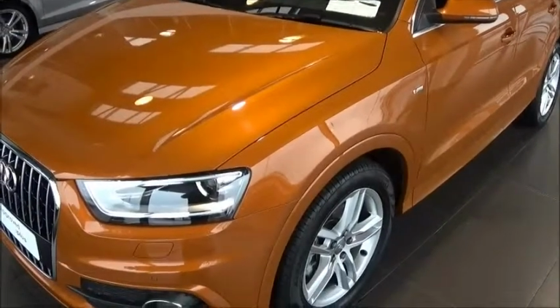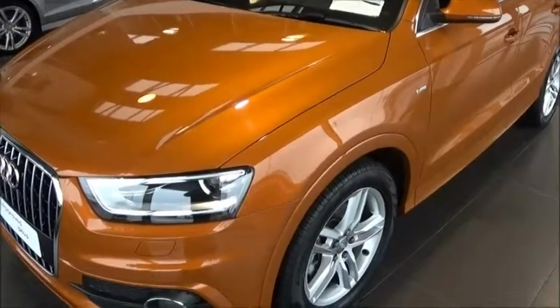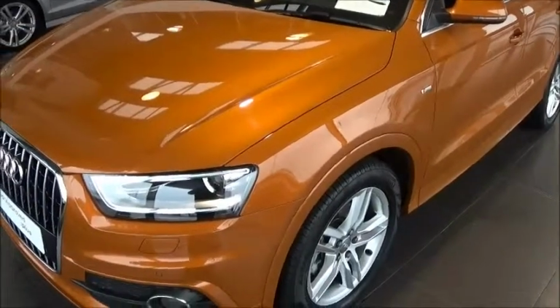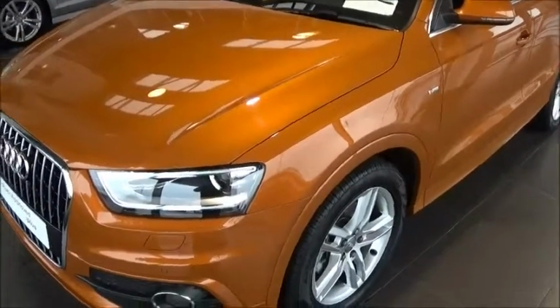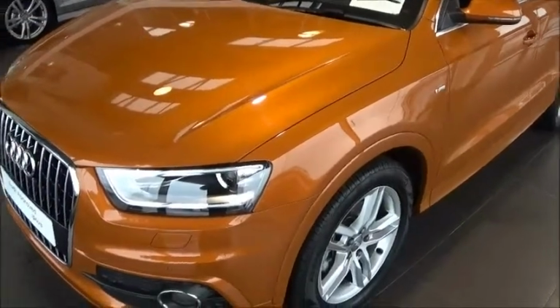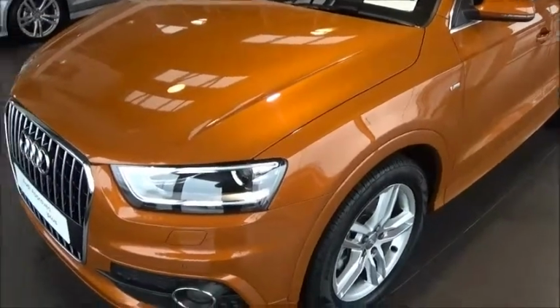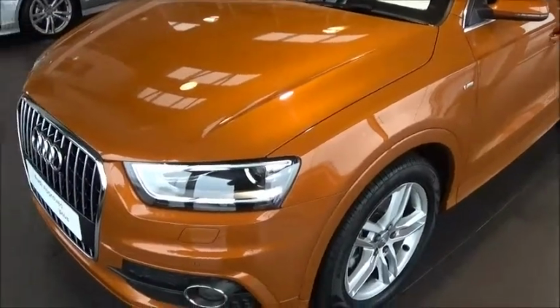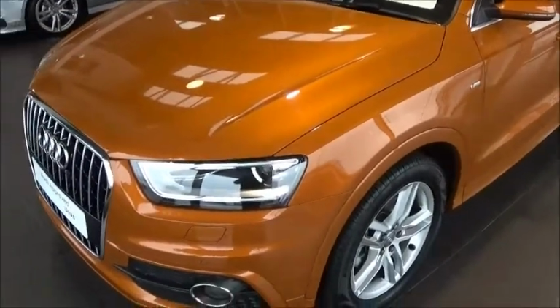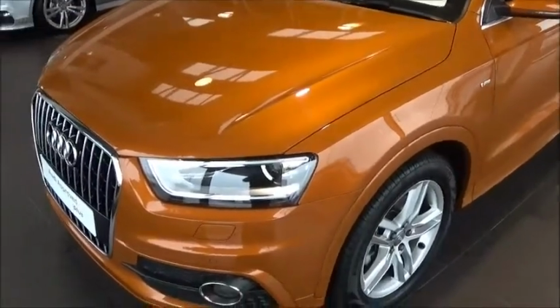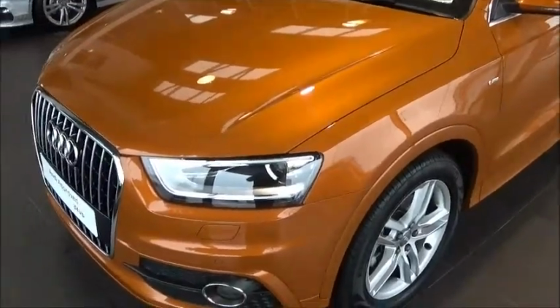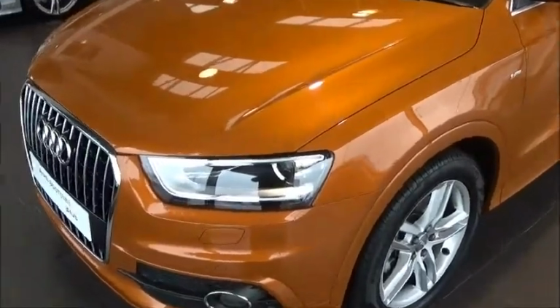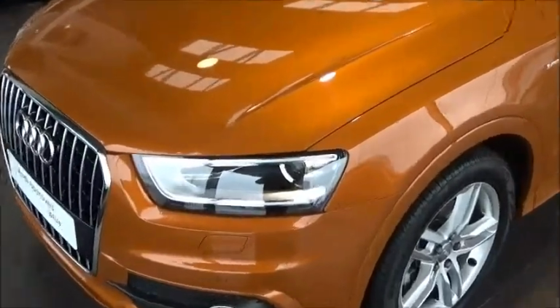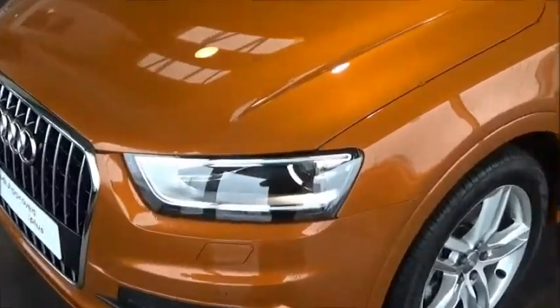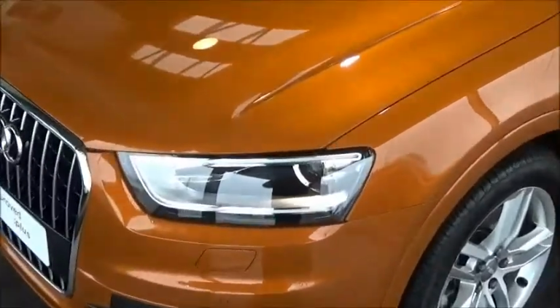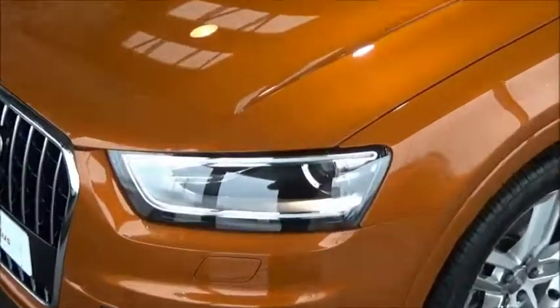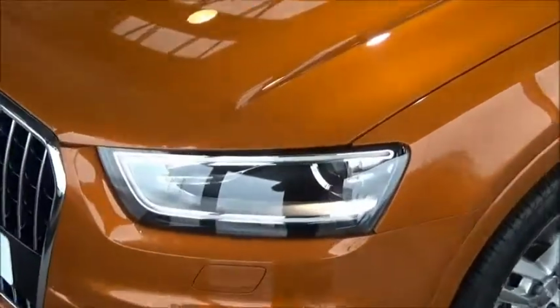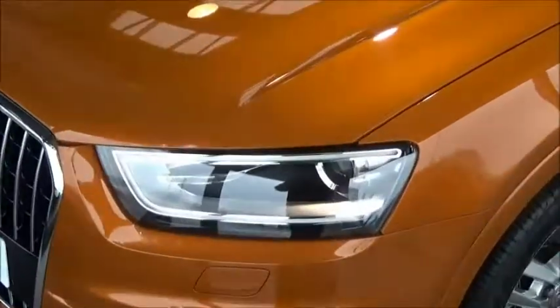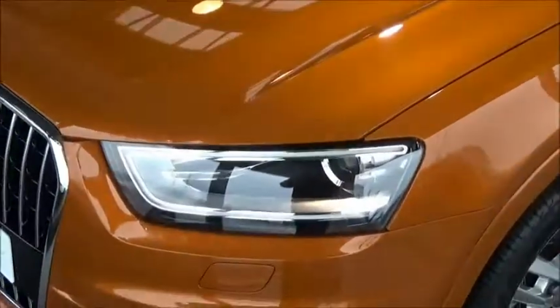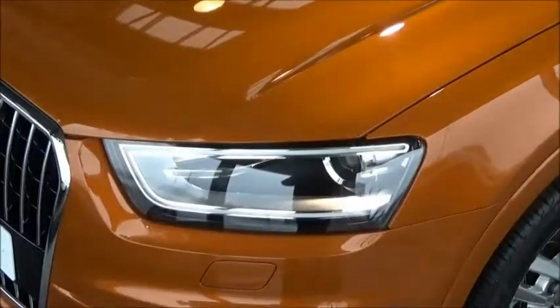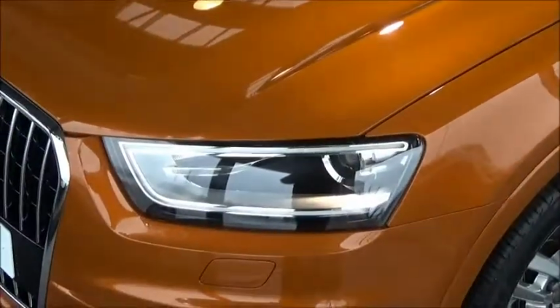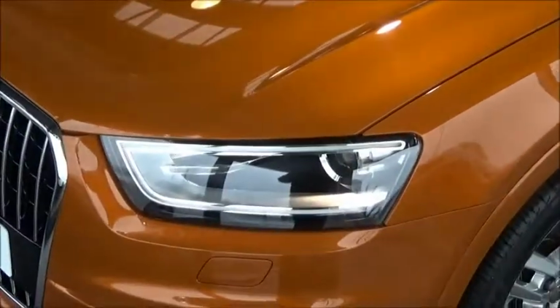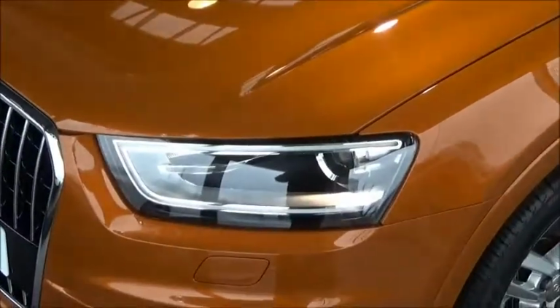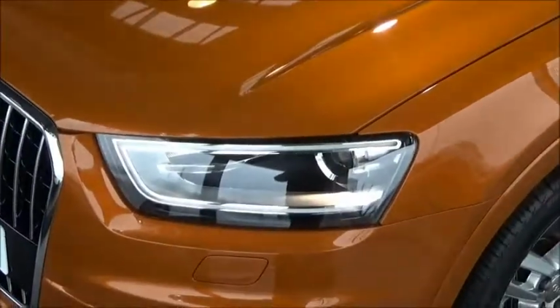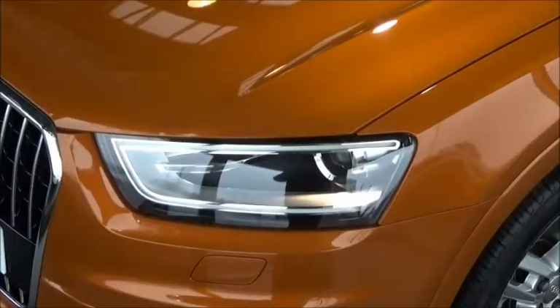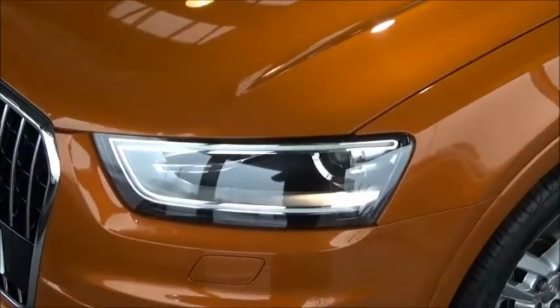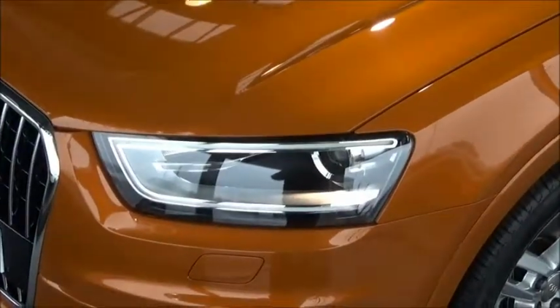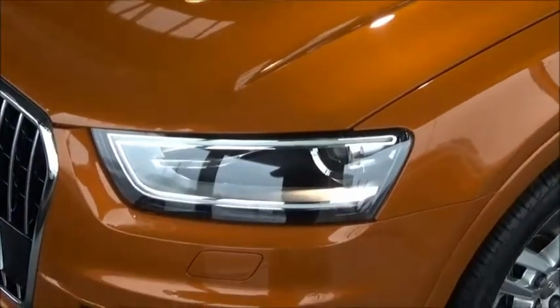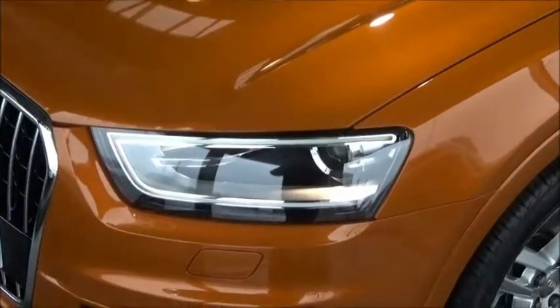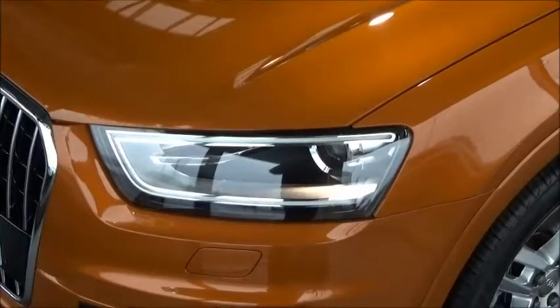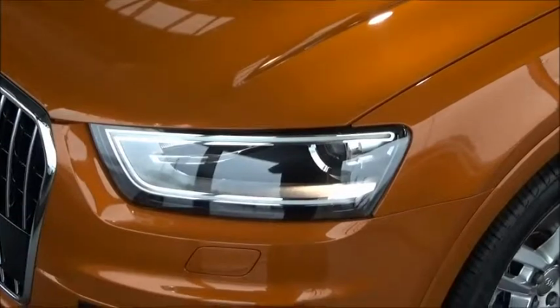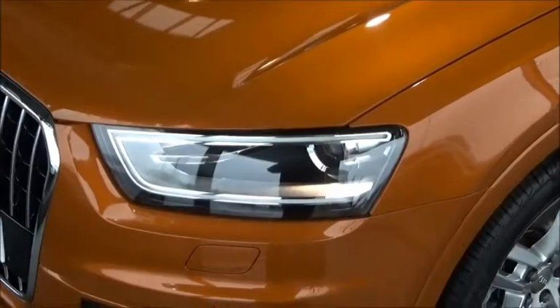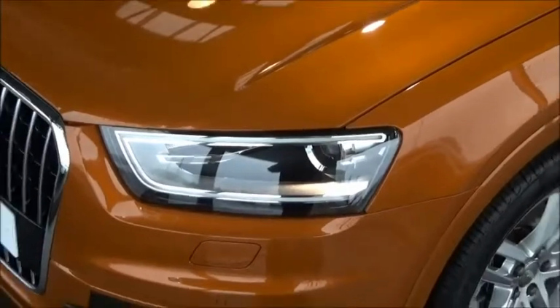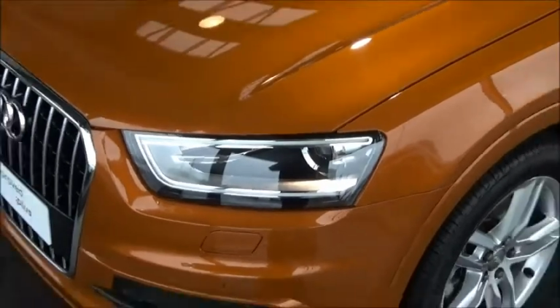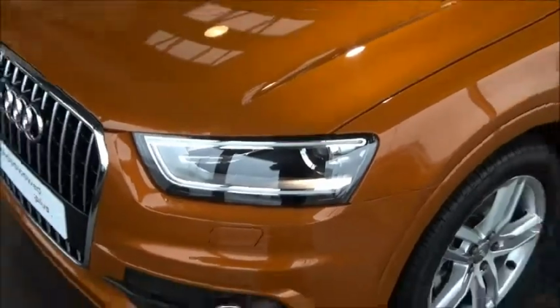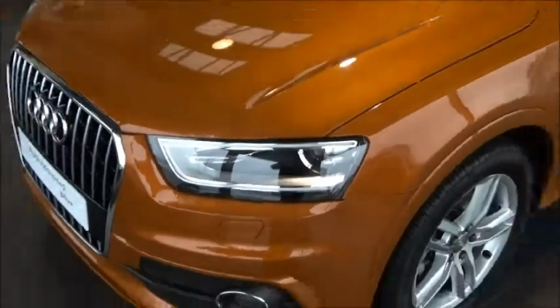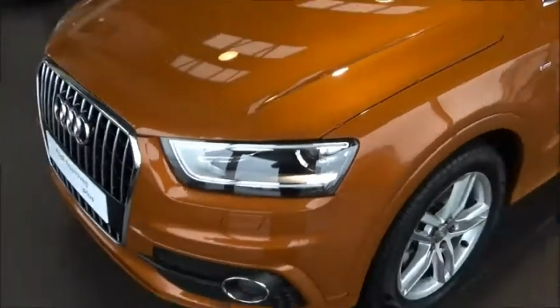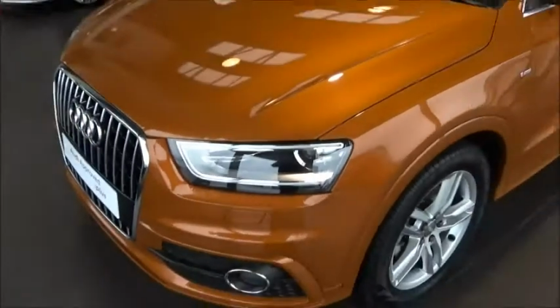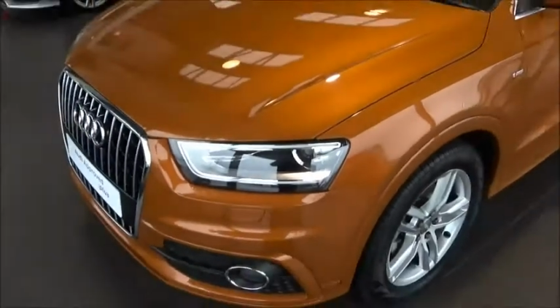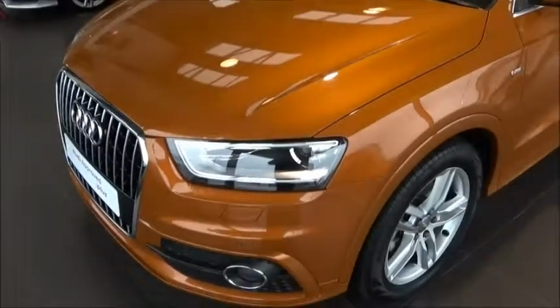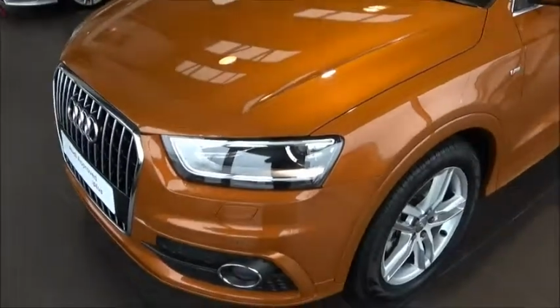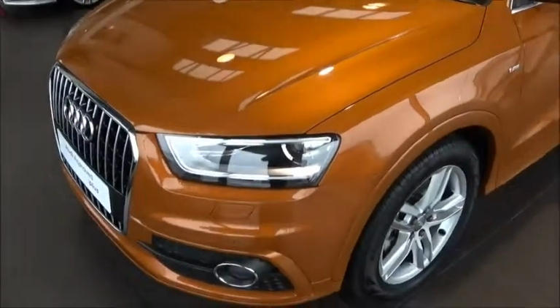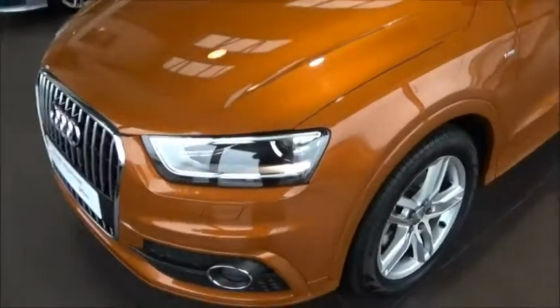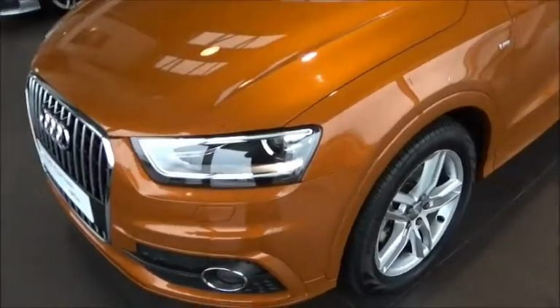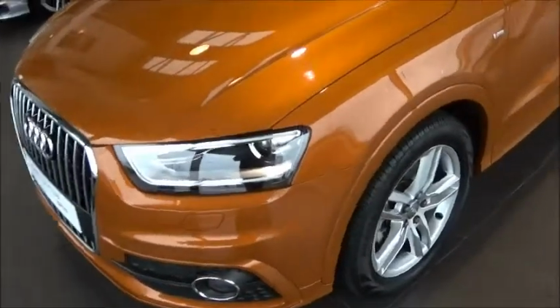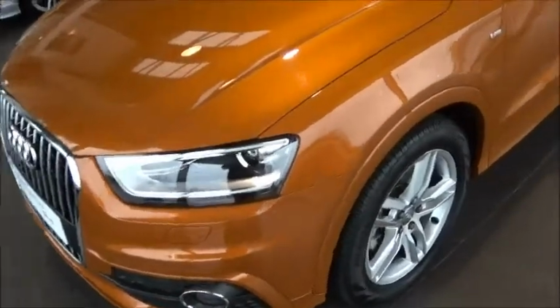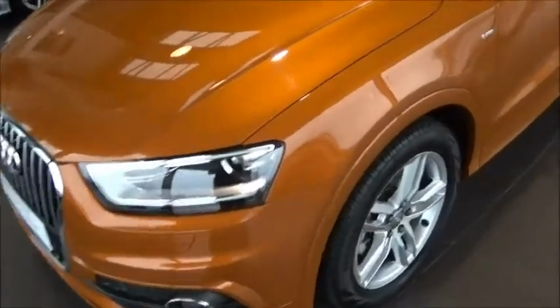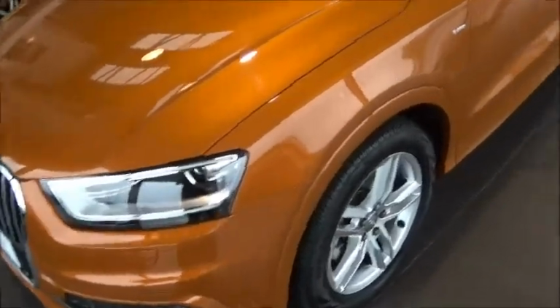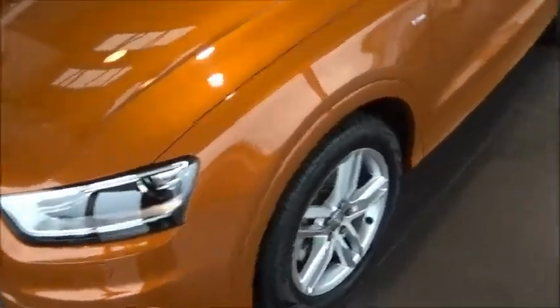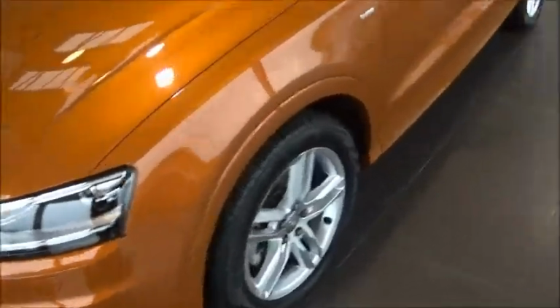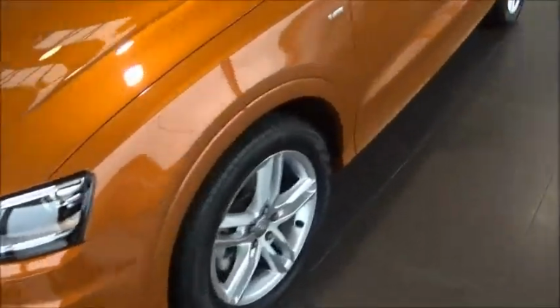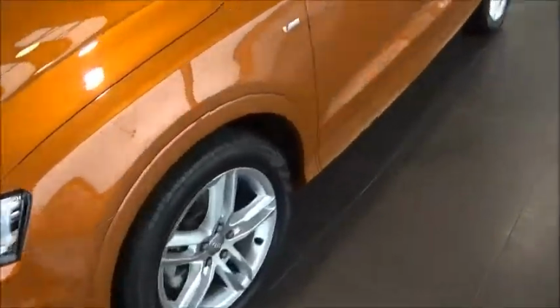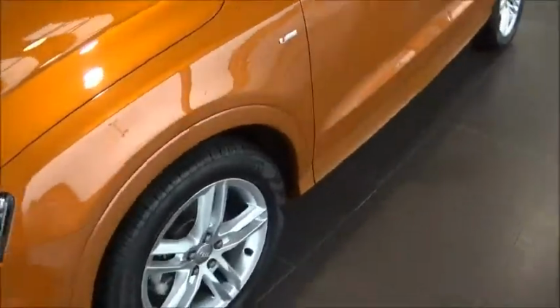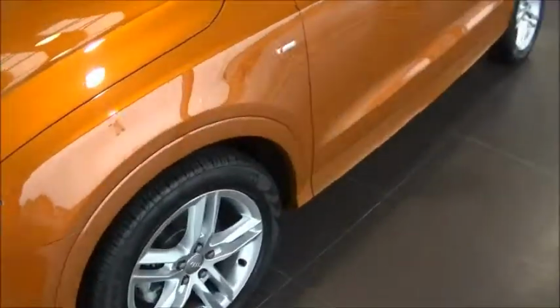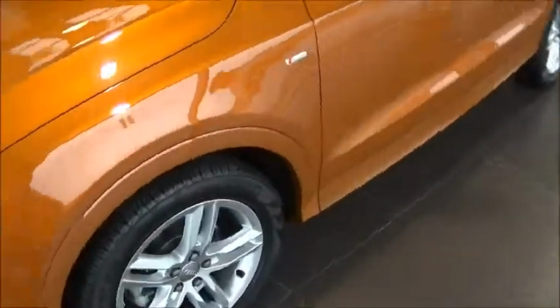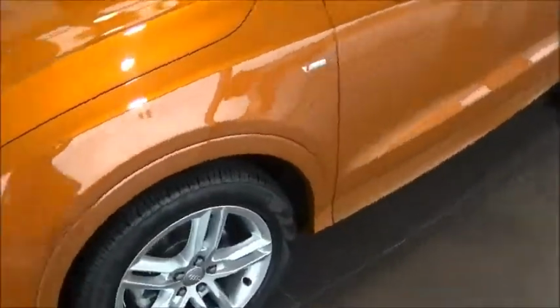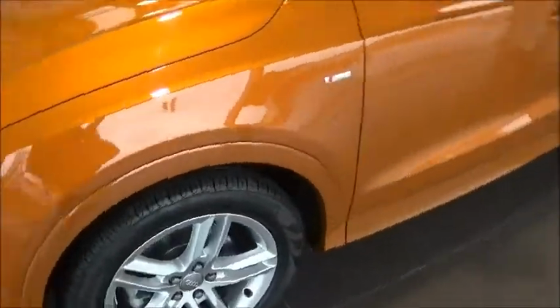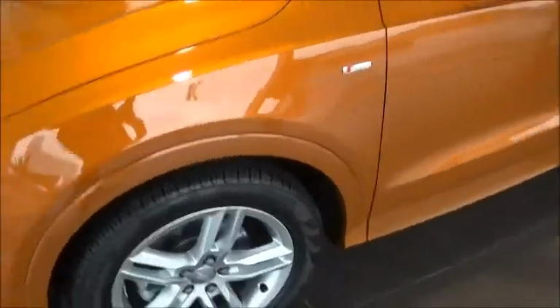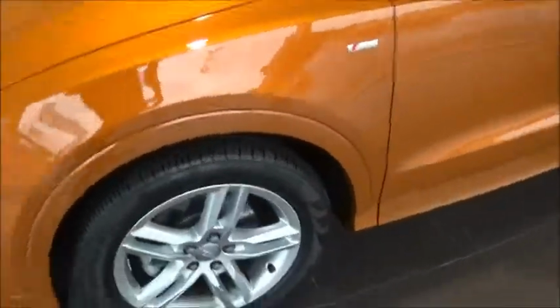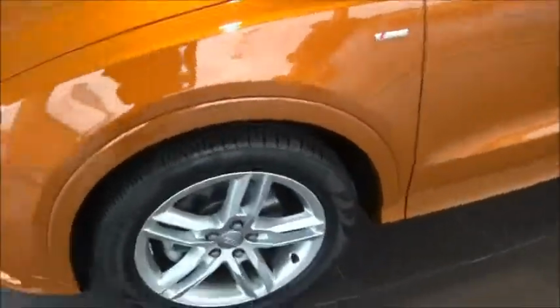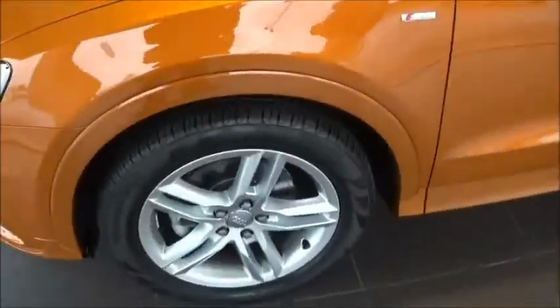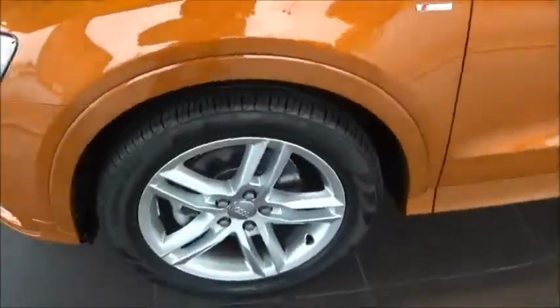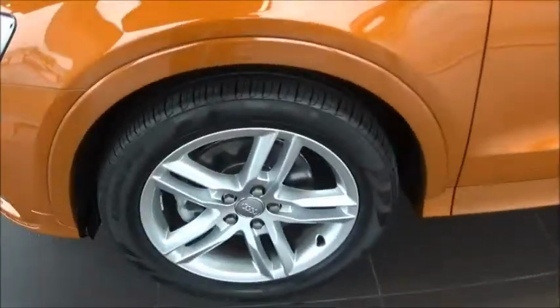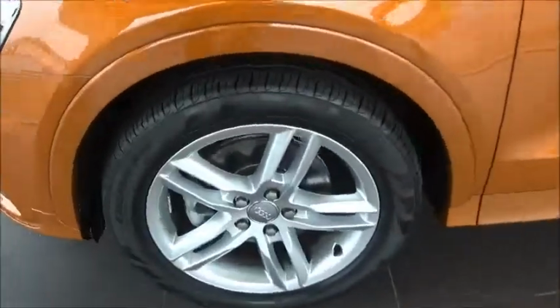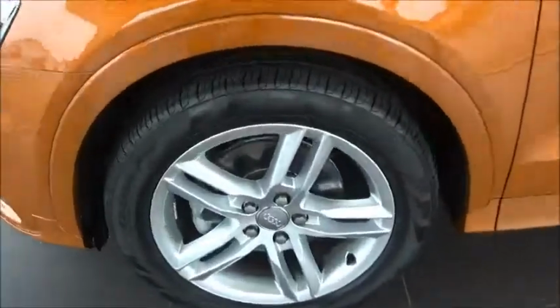Looking at the front of the car, we can see that it comes with Xenon headlights with LED daytime running lights, along with 18 inch alloys.